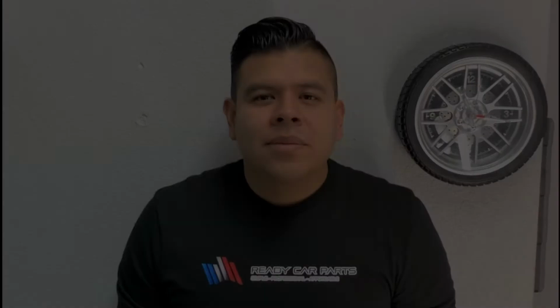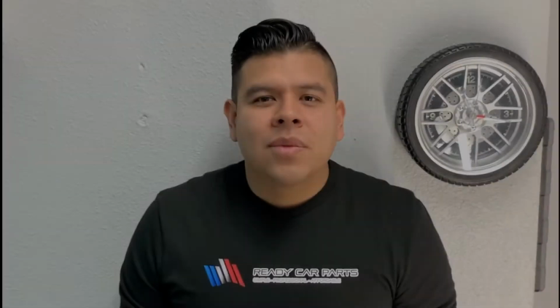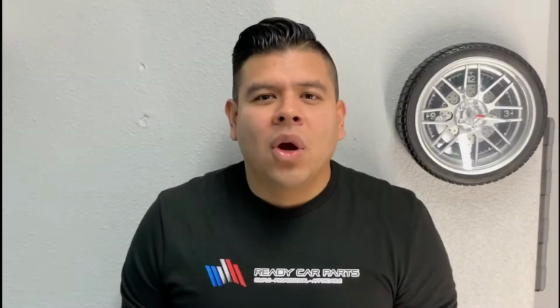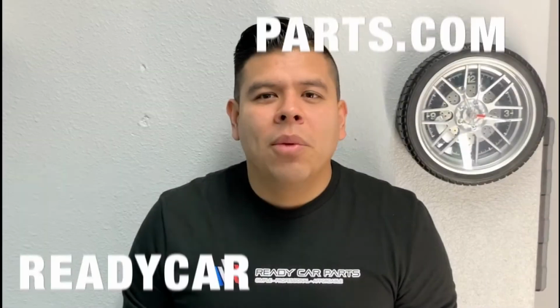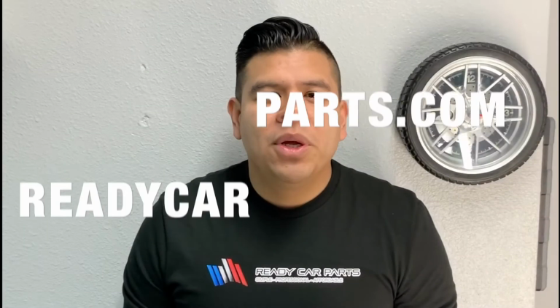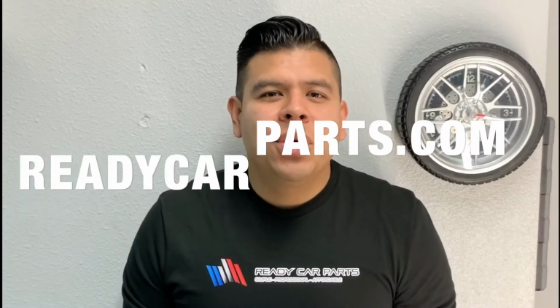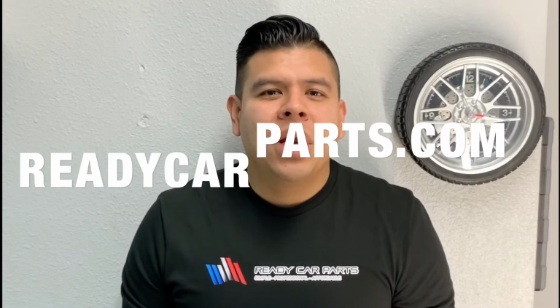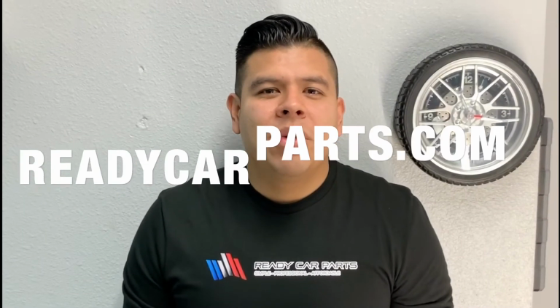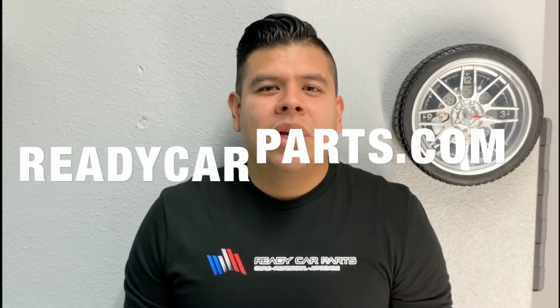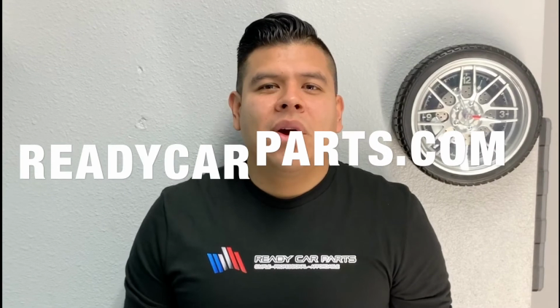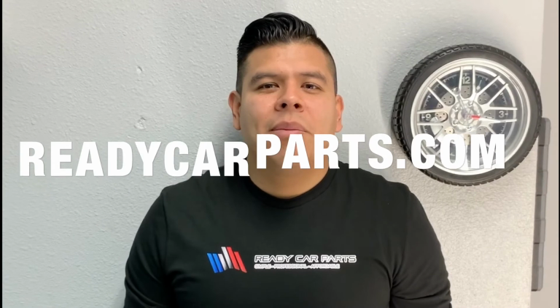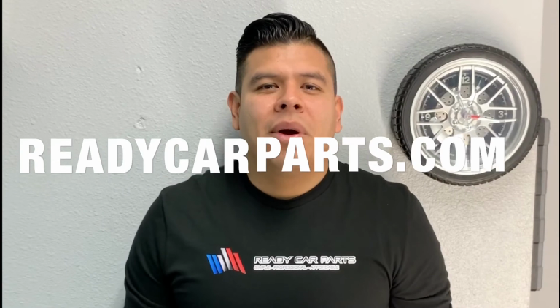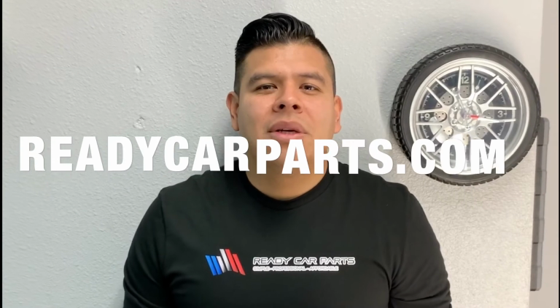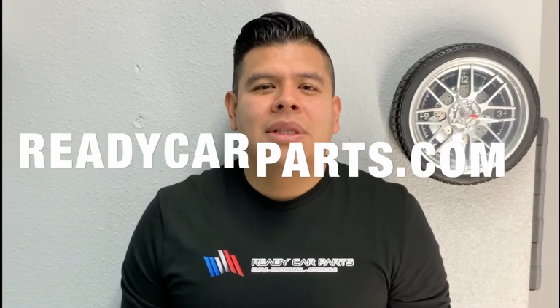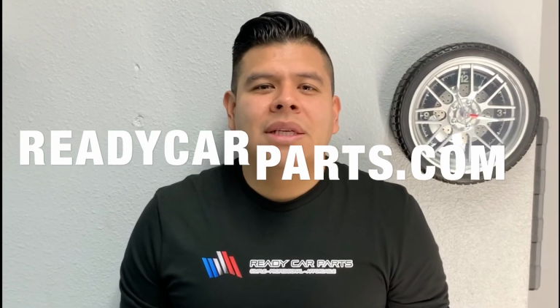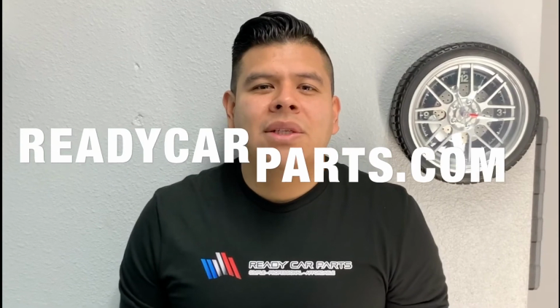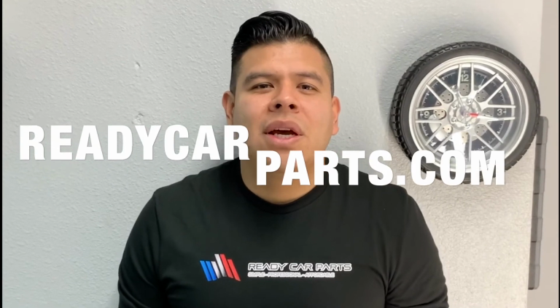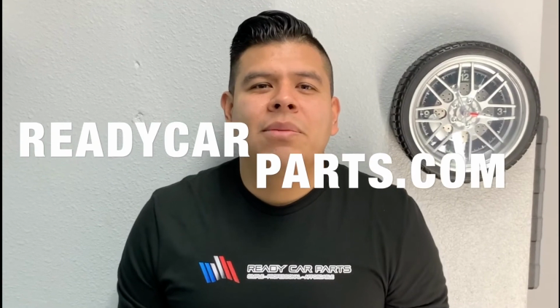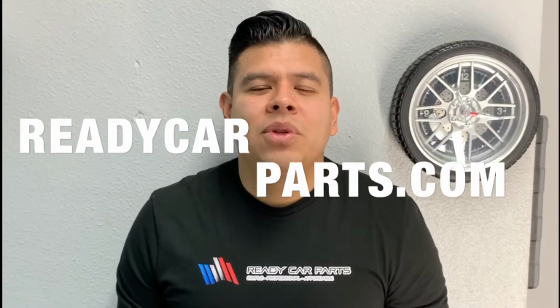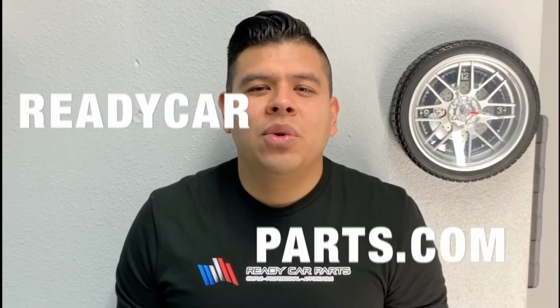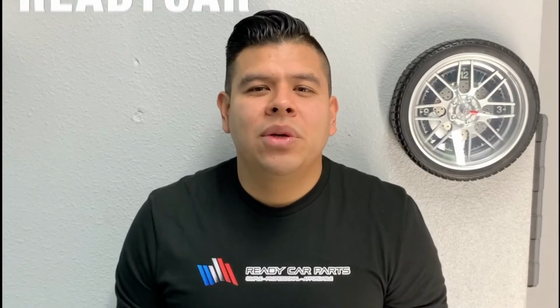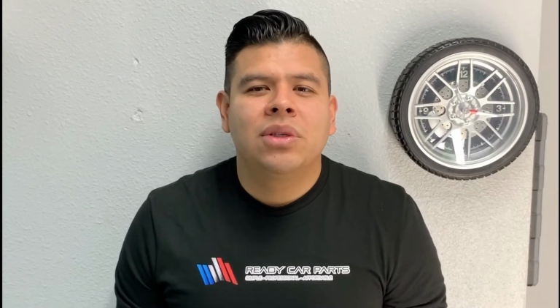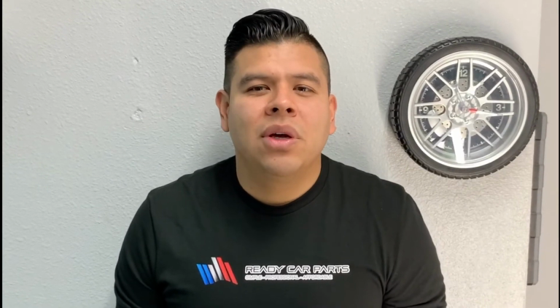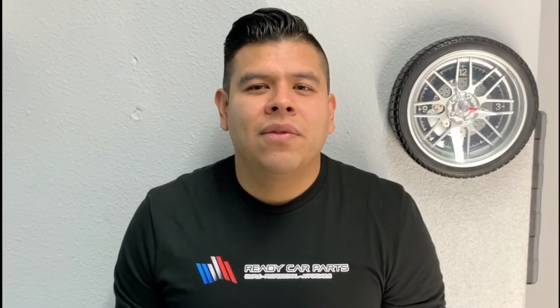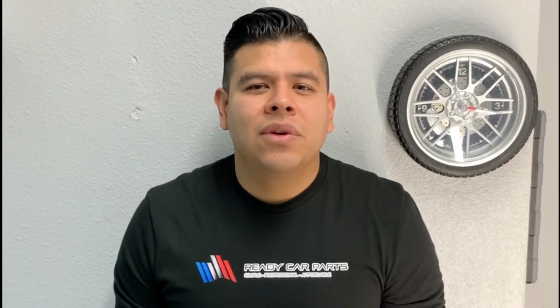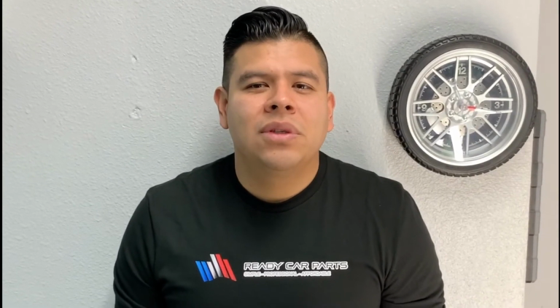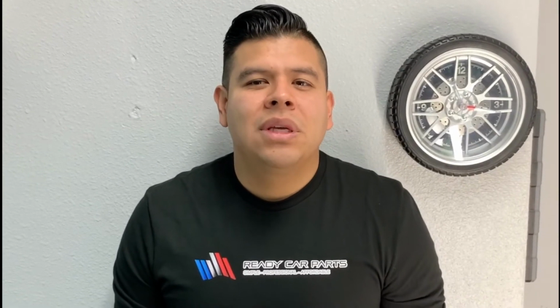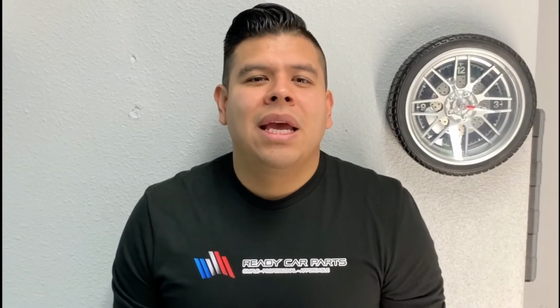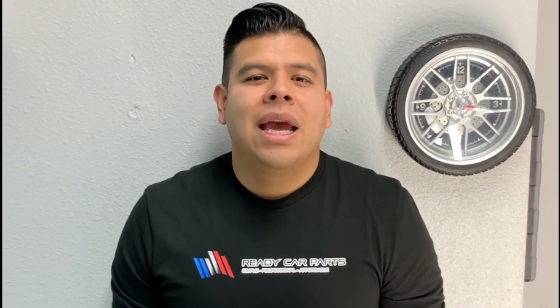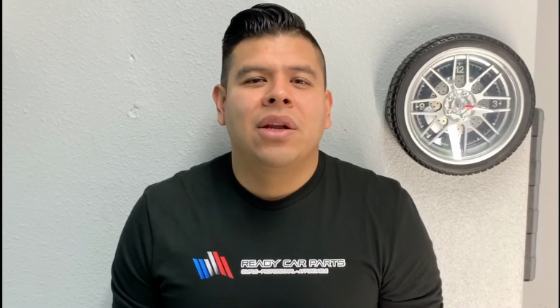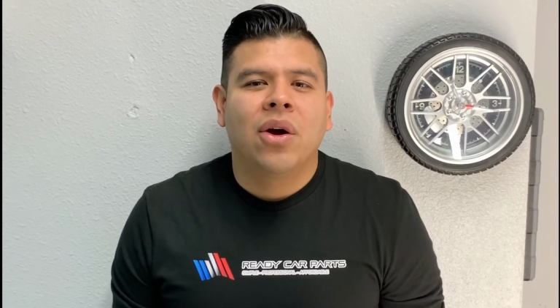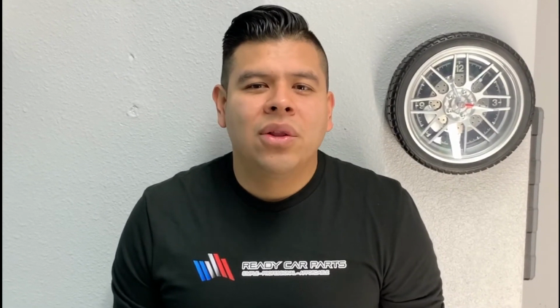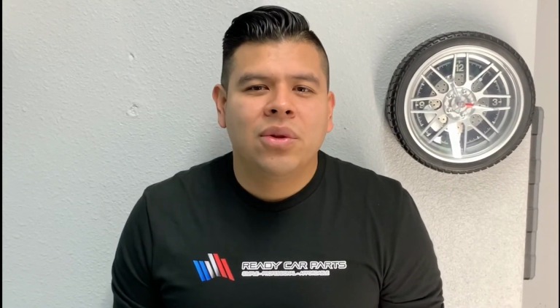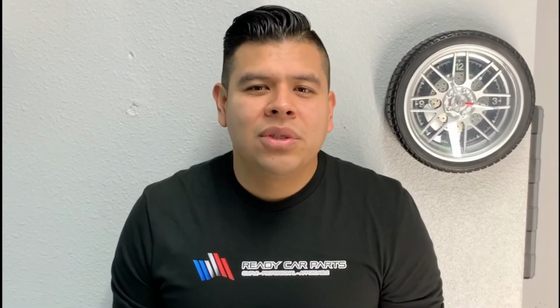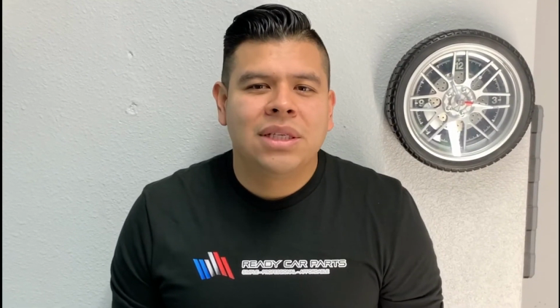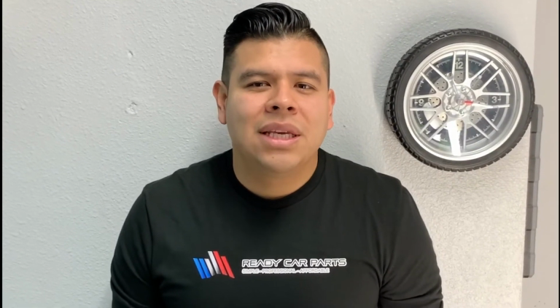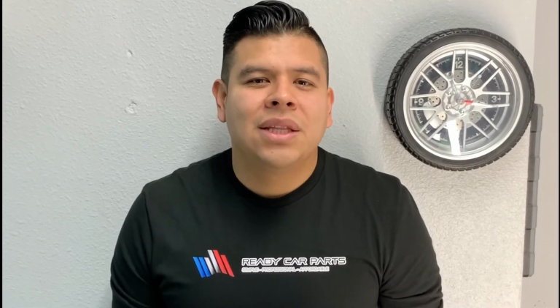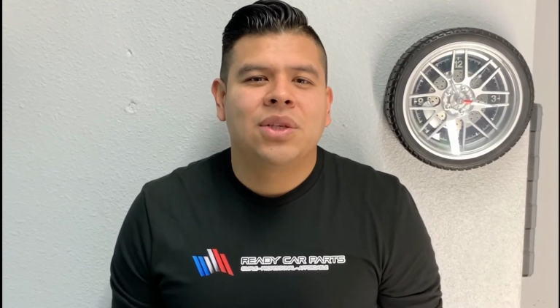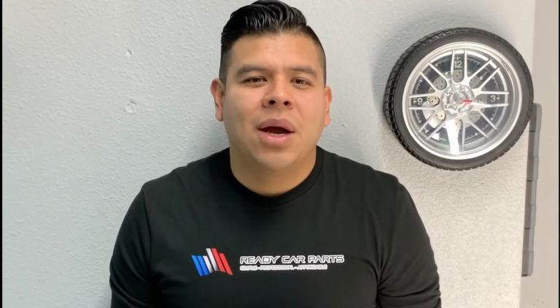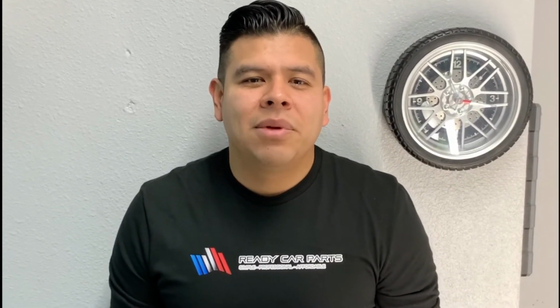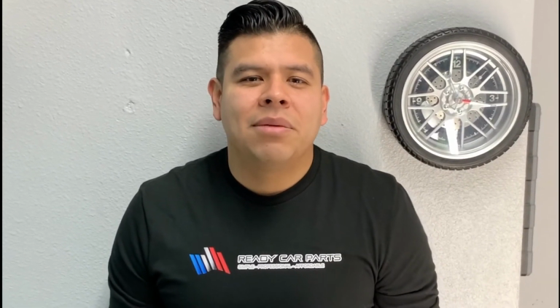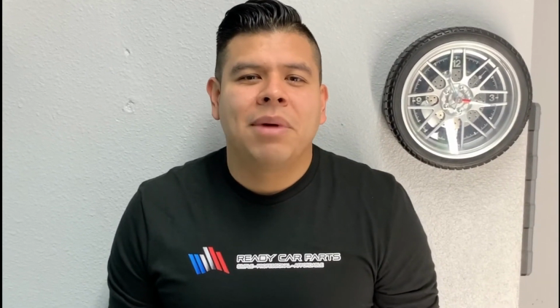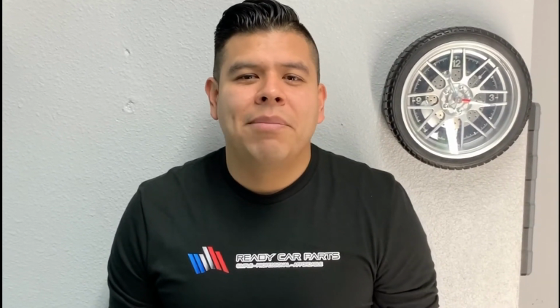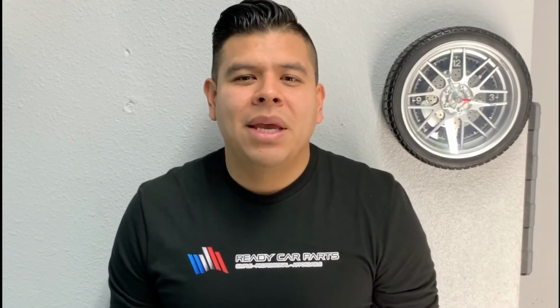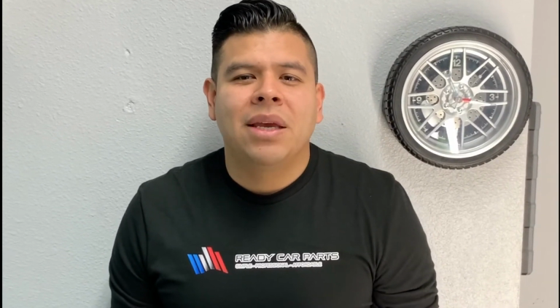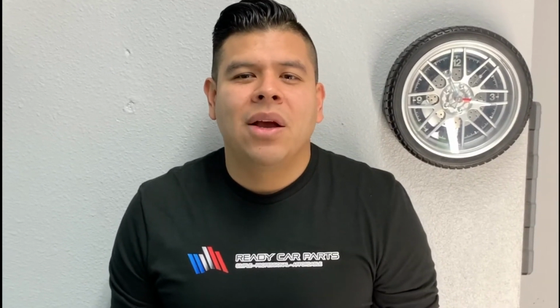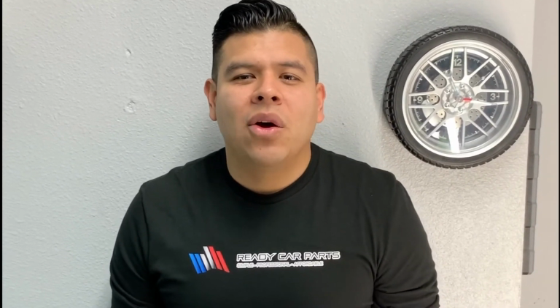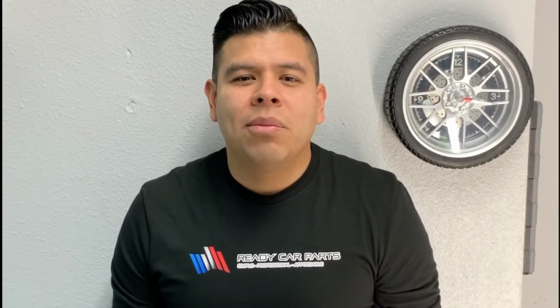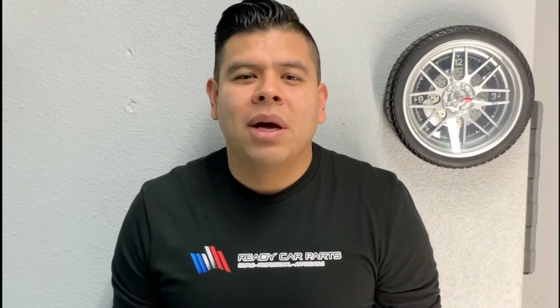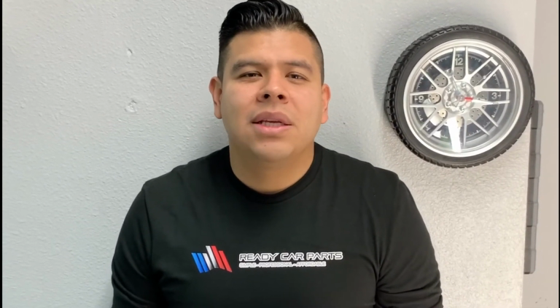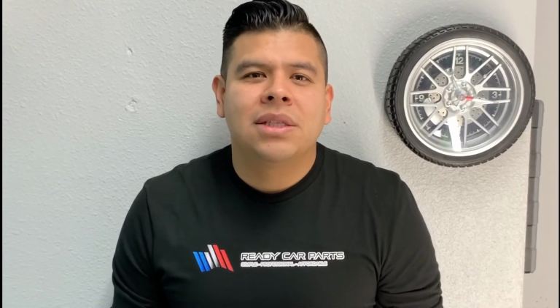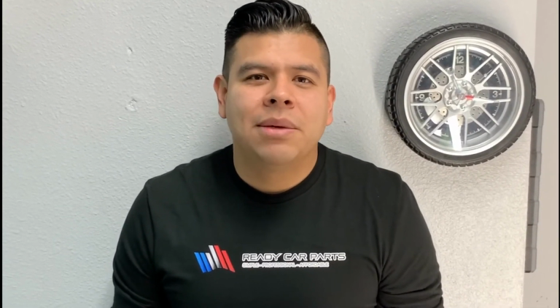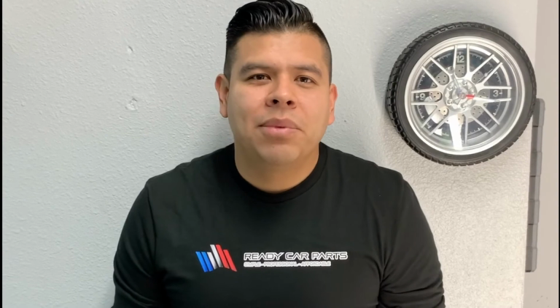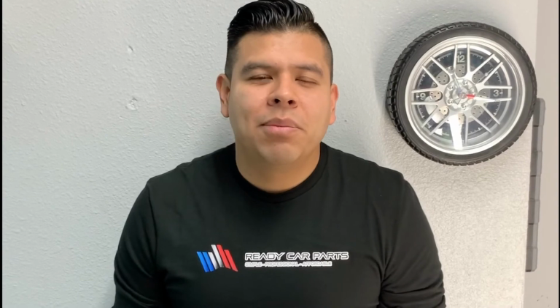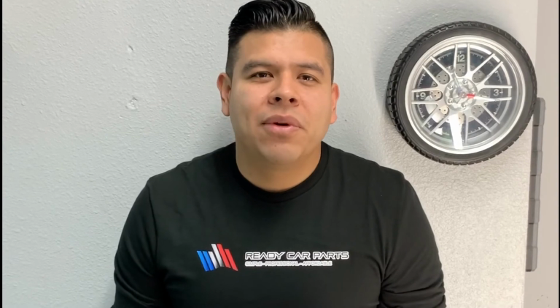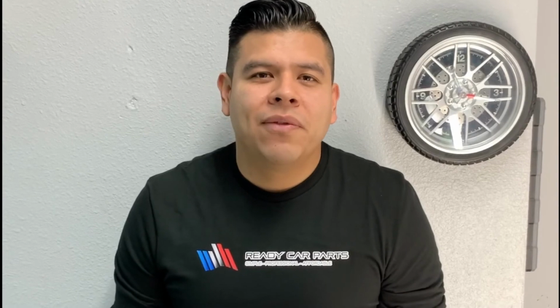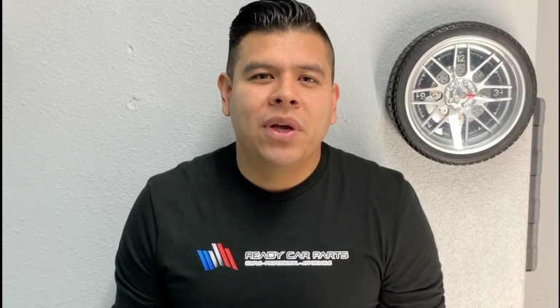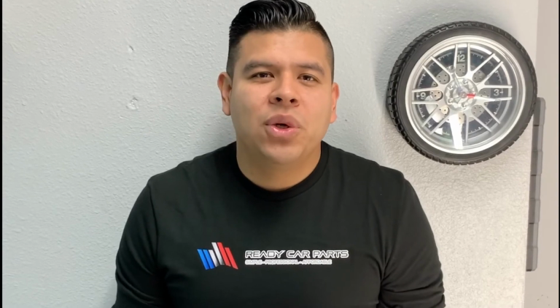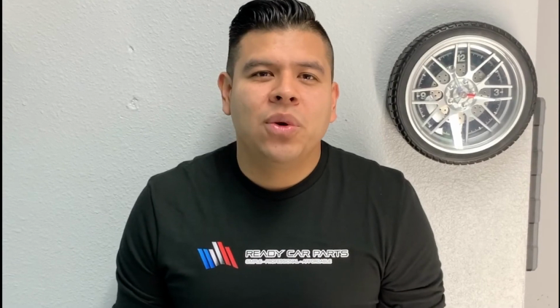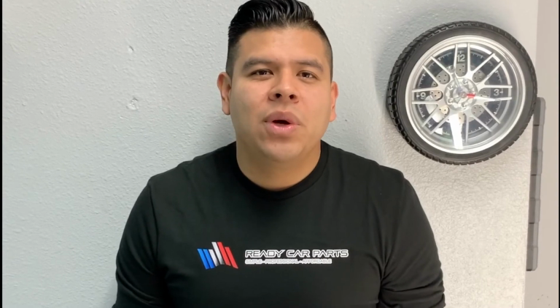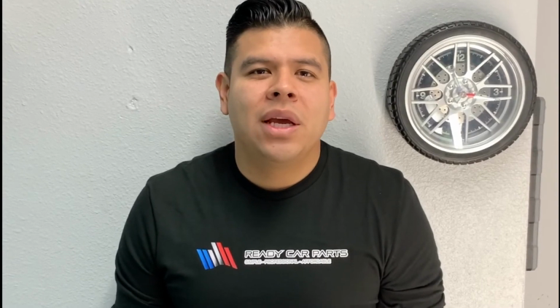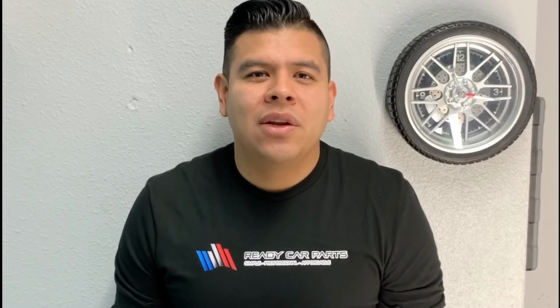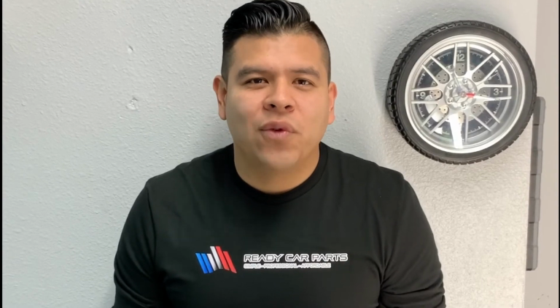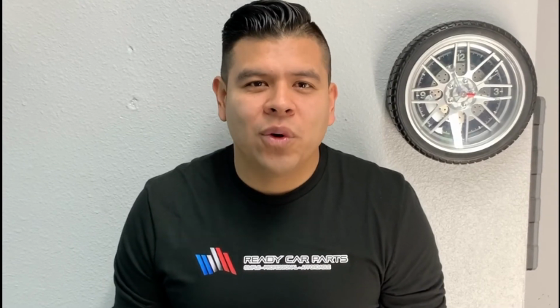Our mission at Ready Car Parts is to help do-it-yourselfers and car enthusiasts get the job done by making auto body simple, professional, and affordable.